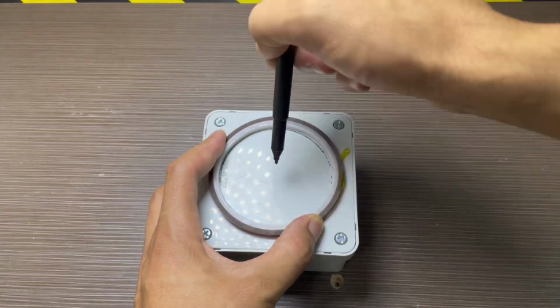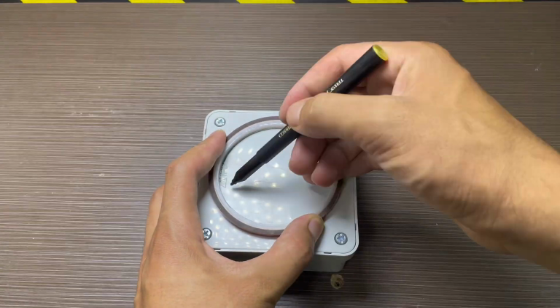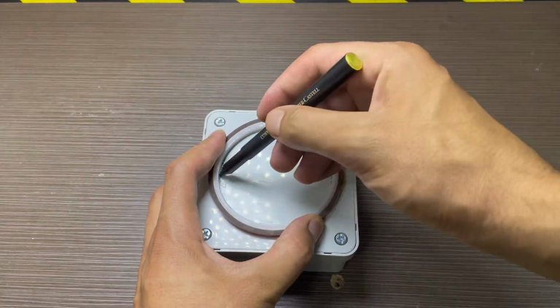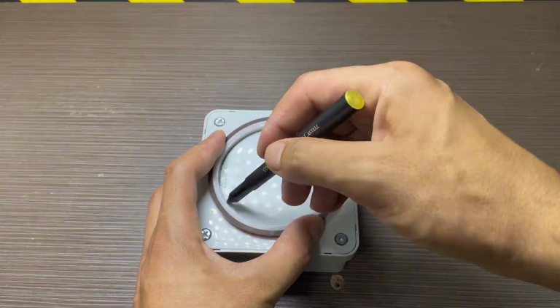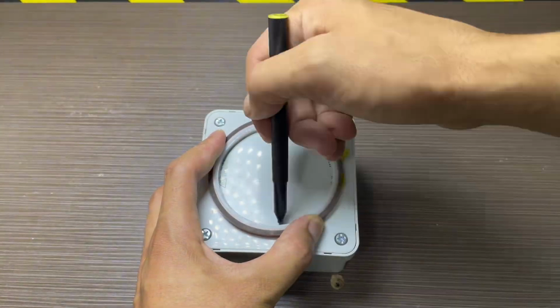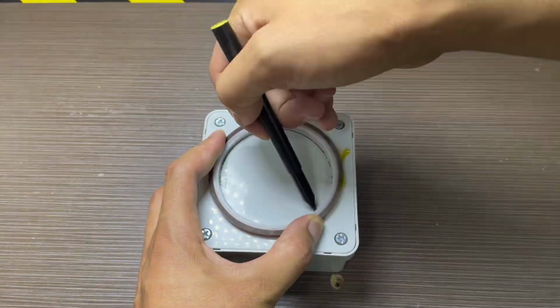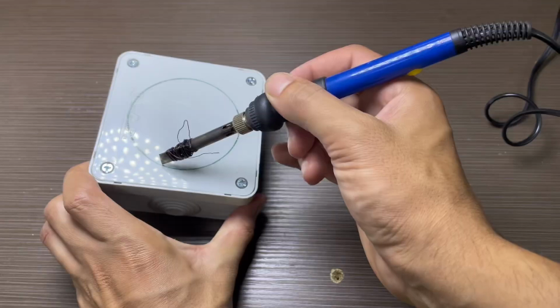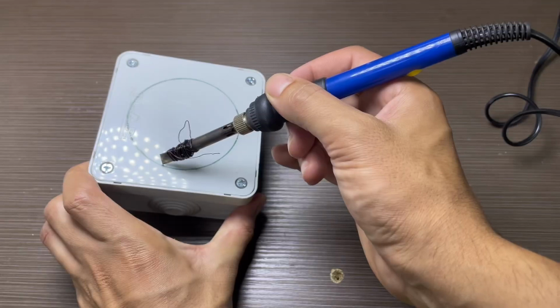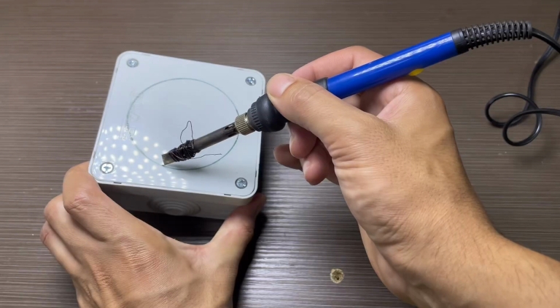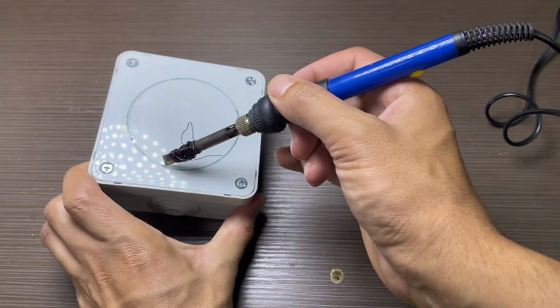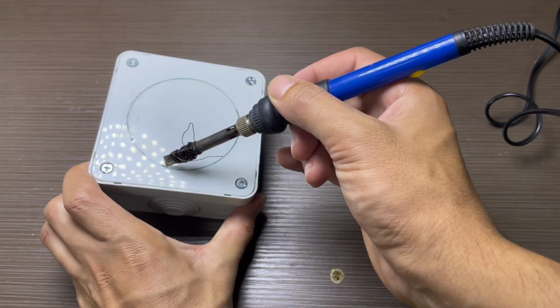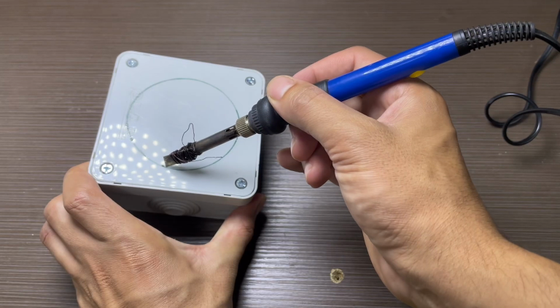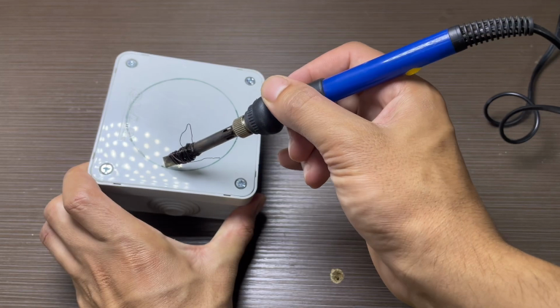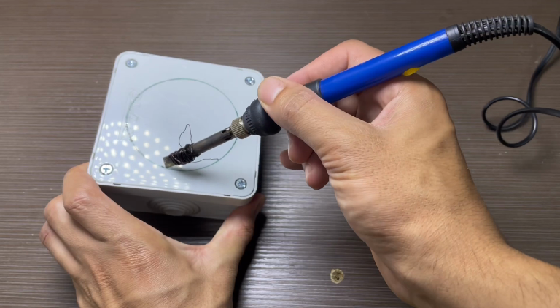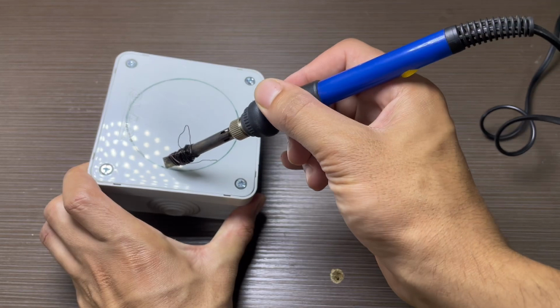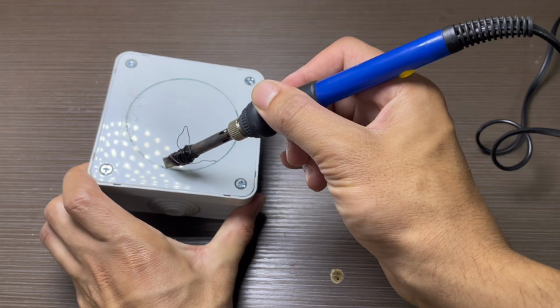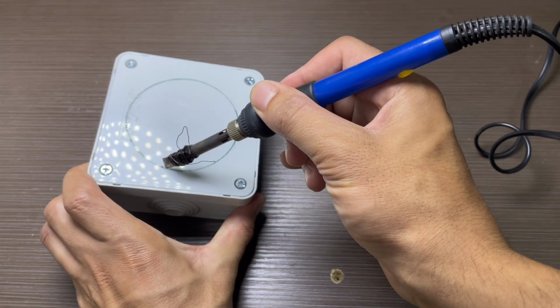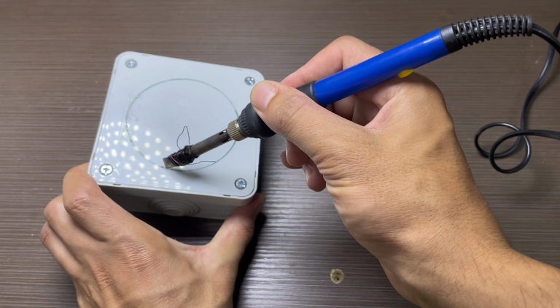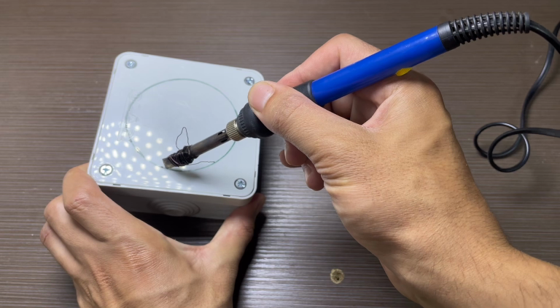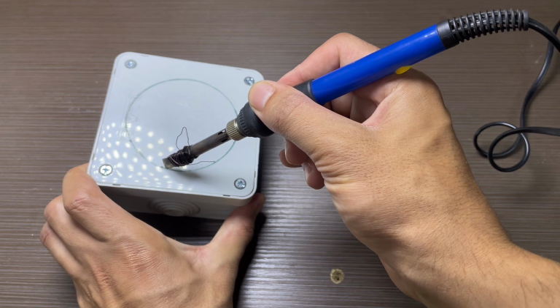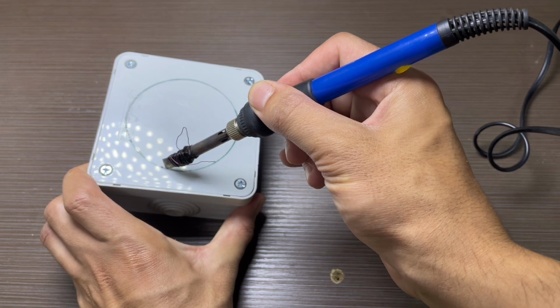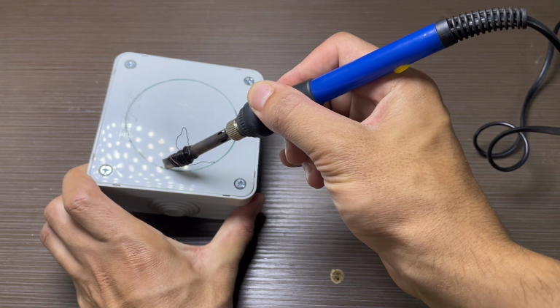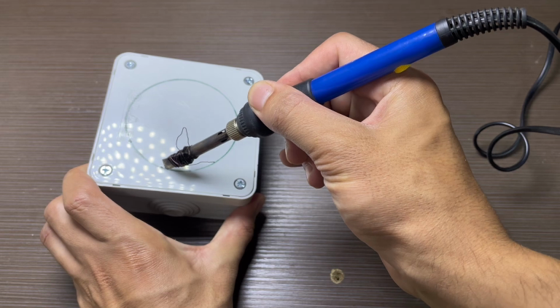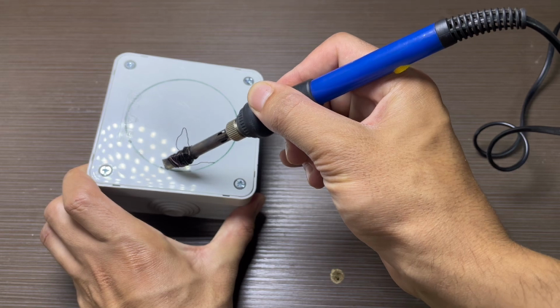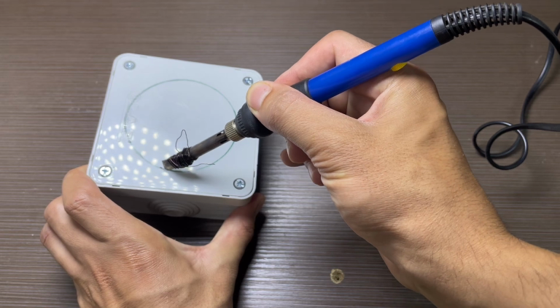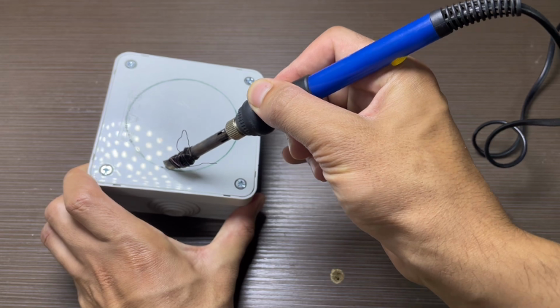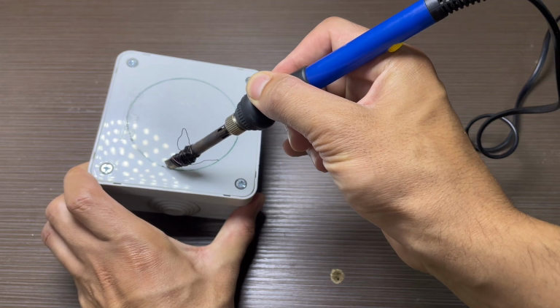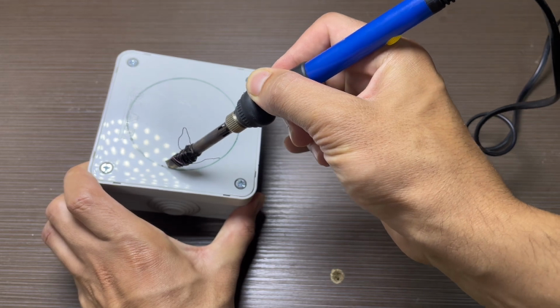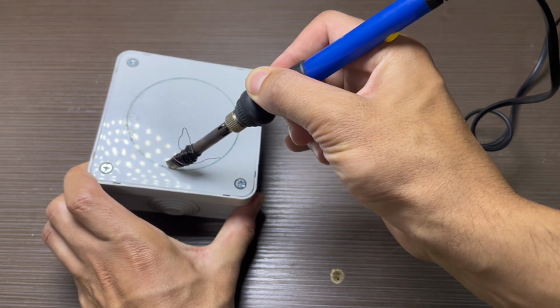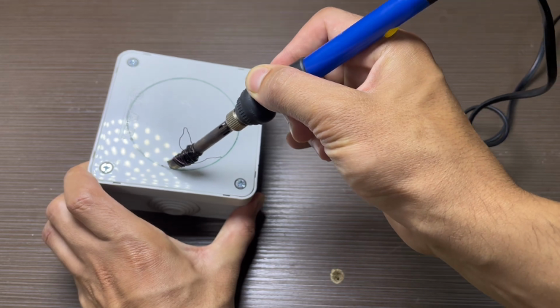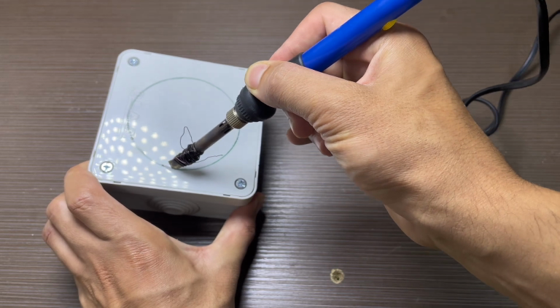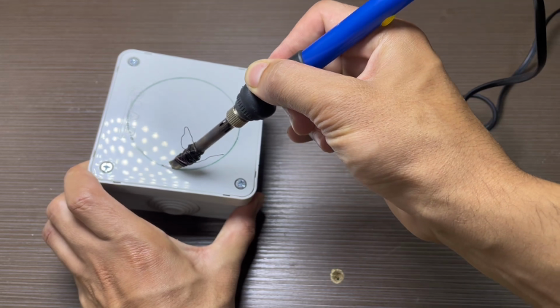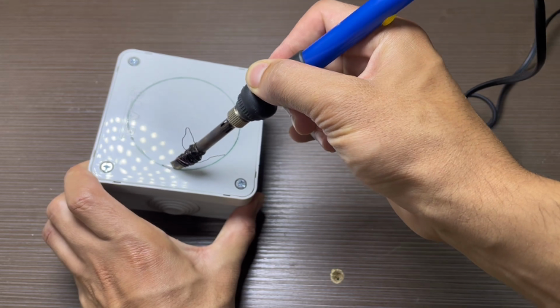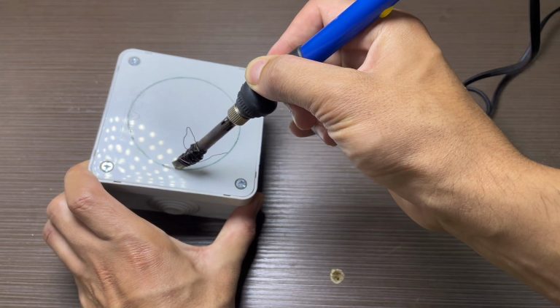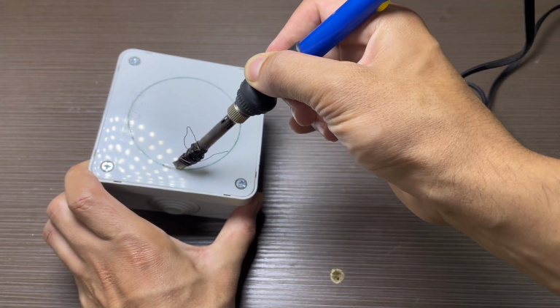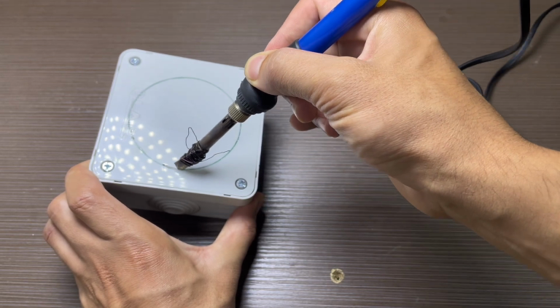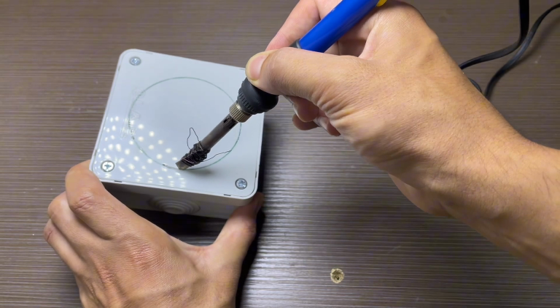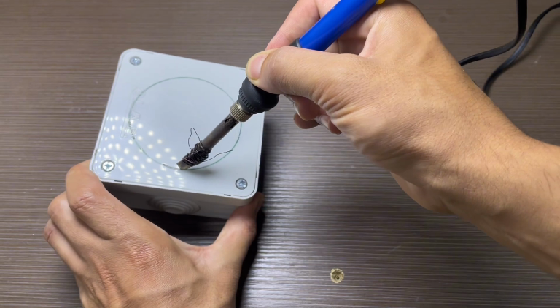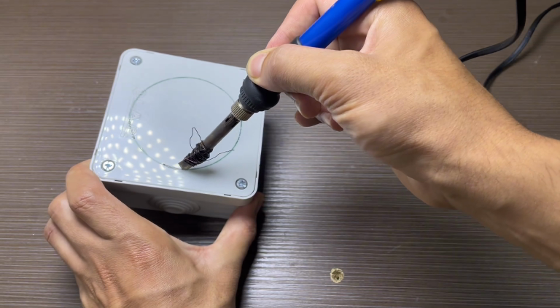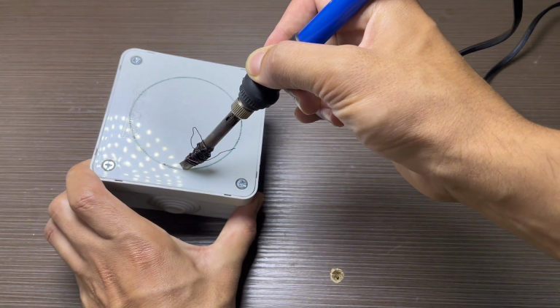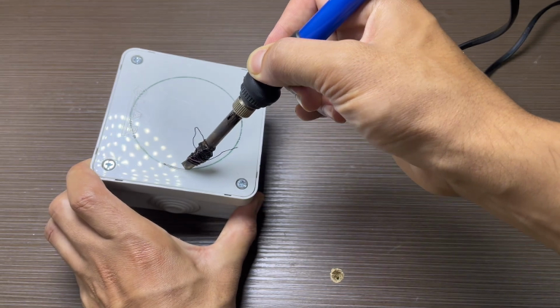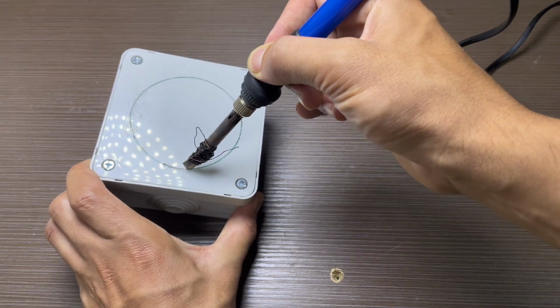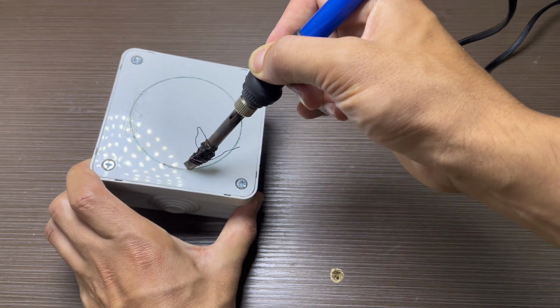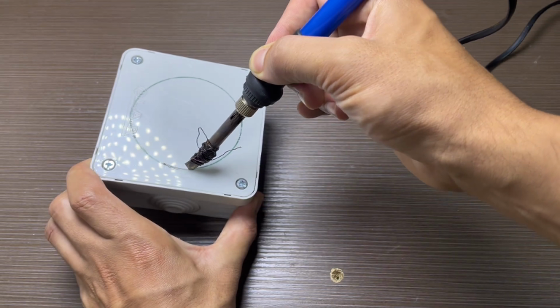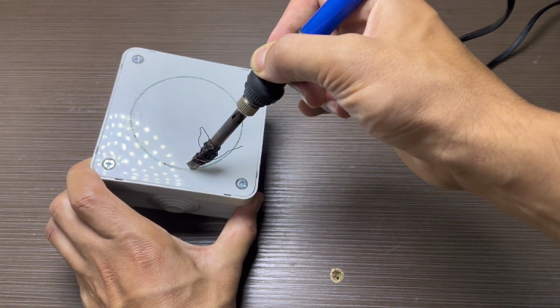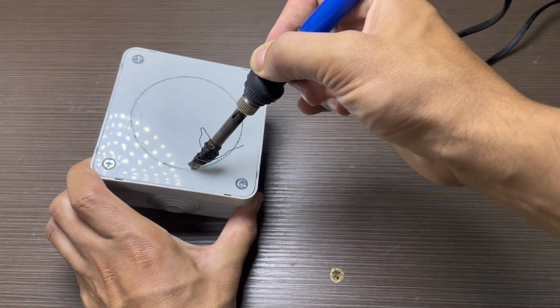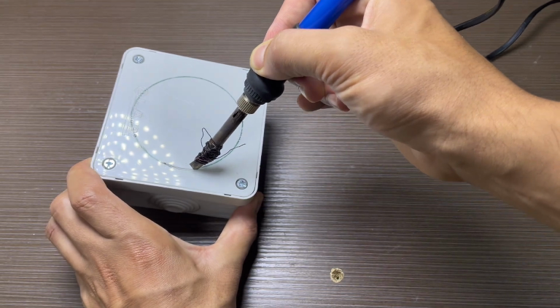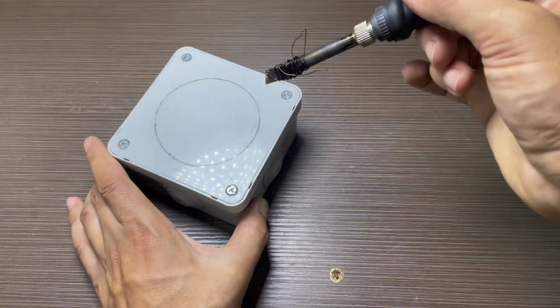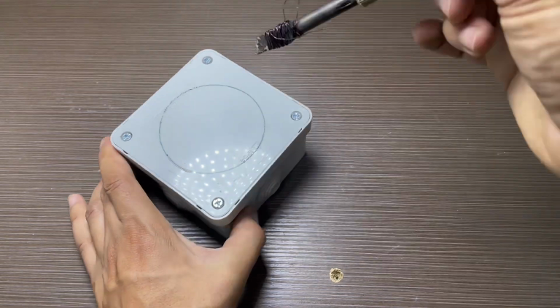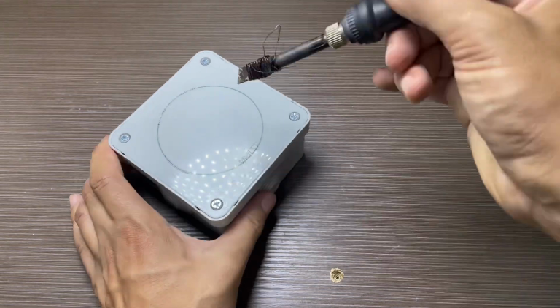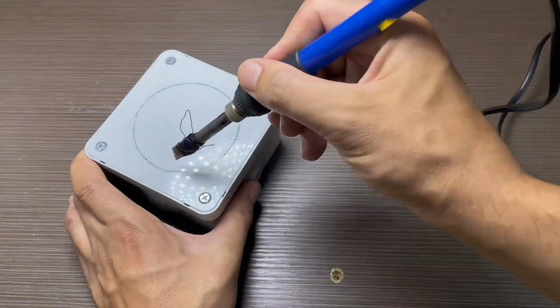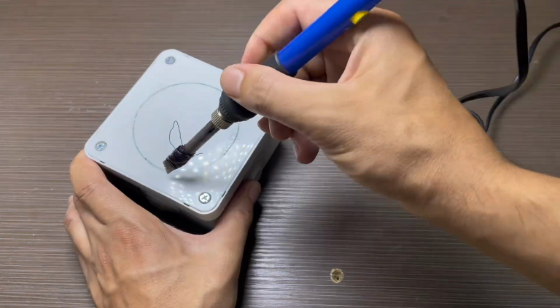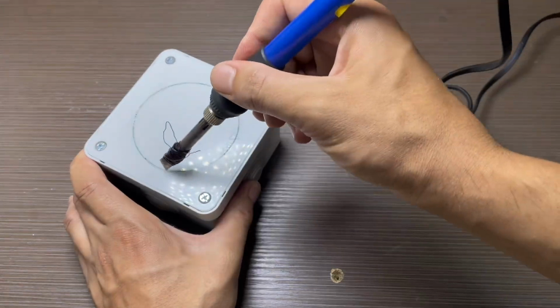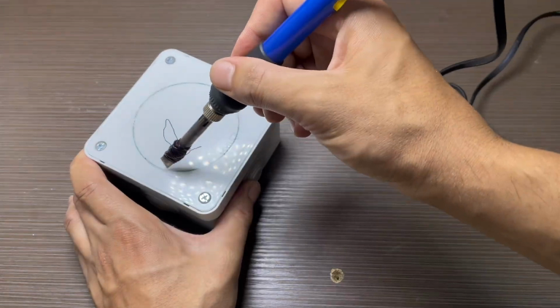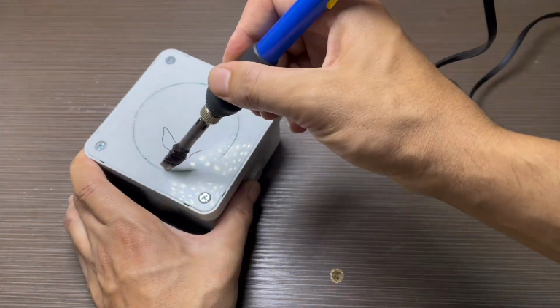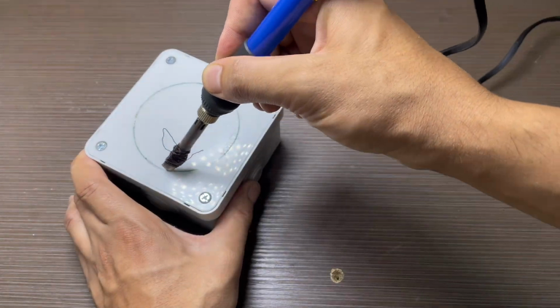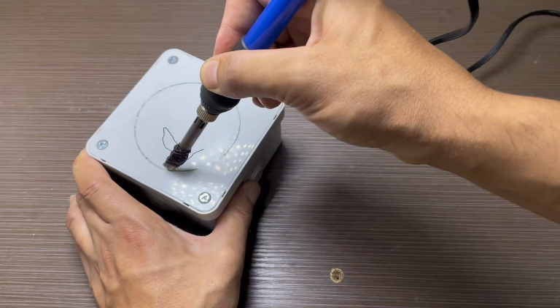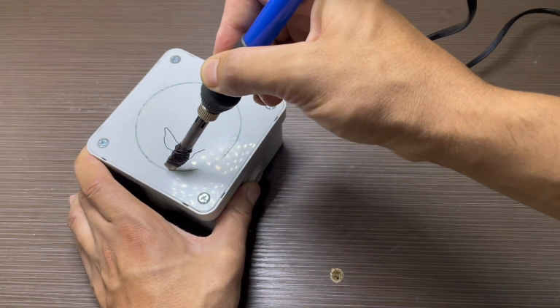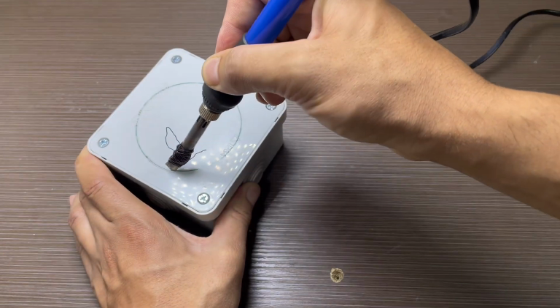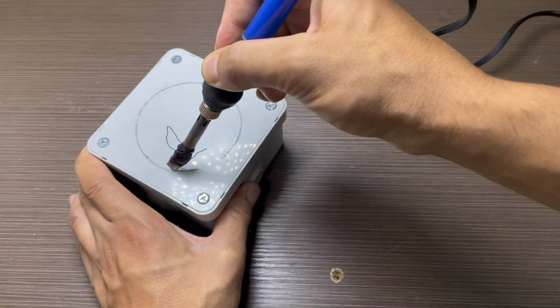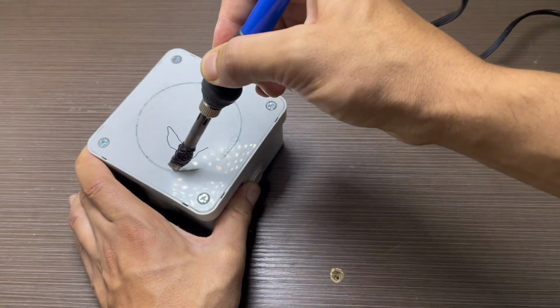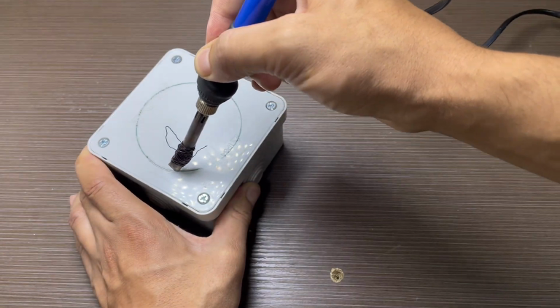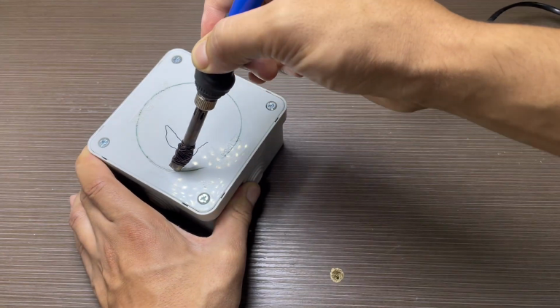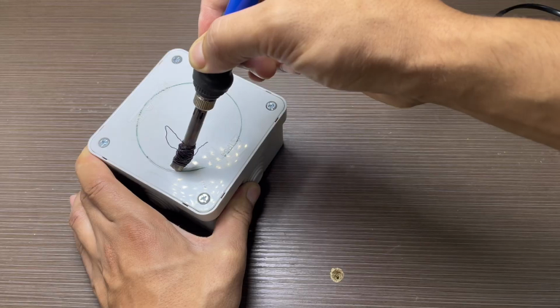First we will cut out a spot for the fan. For the cutting tool, I attached a small blade to the tip of the soldering iron. It cuts amazingly well.